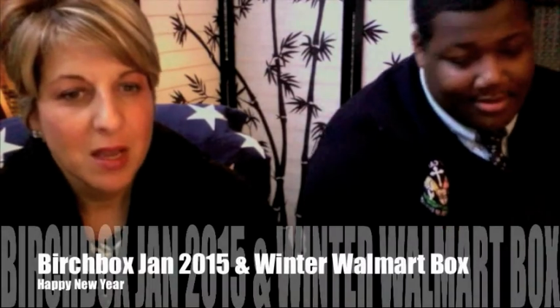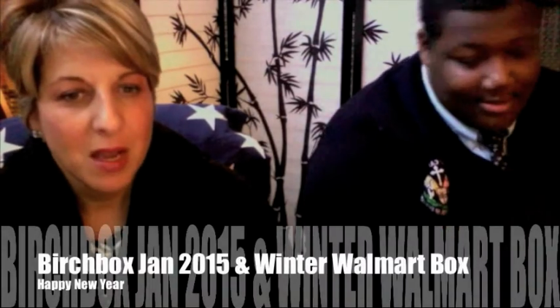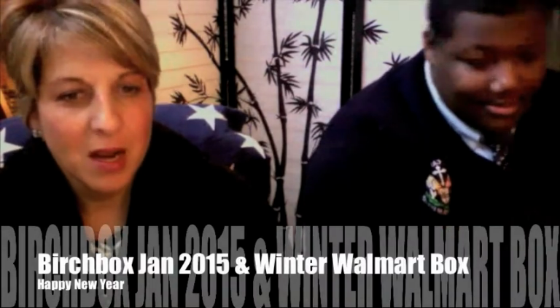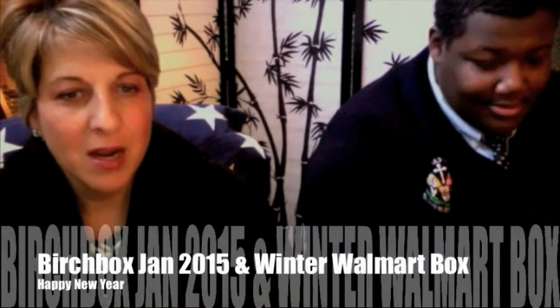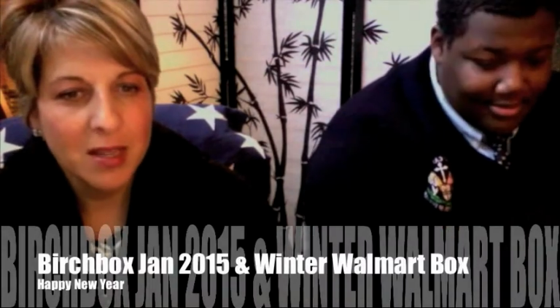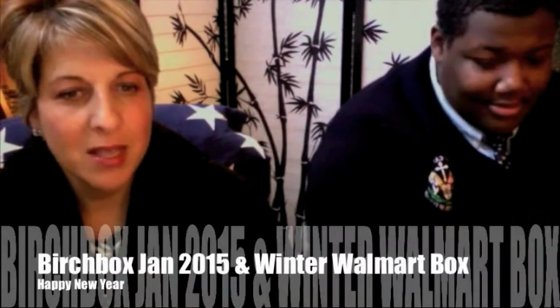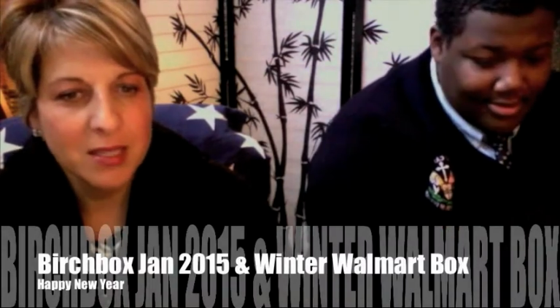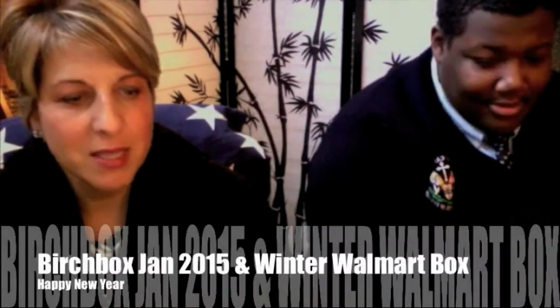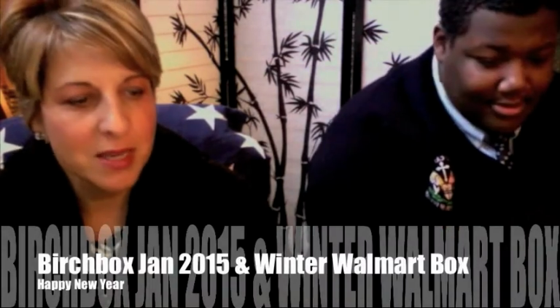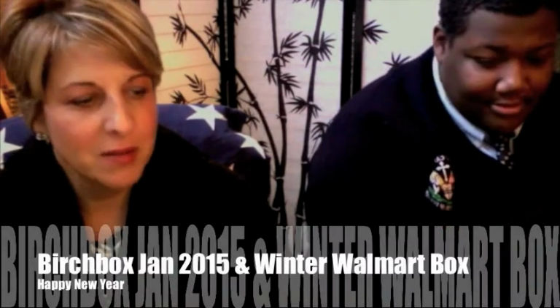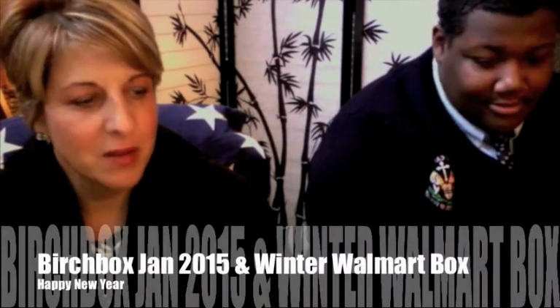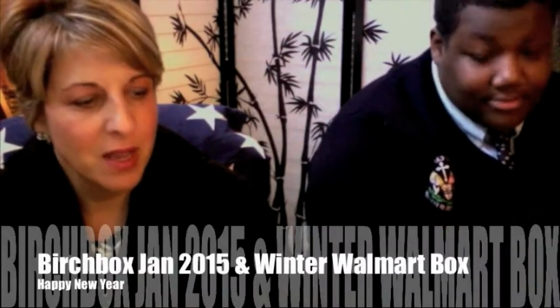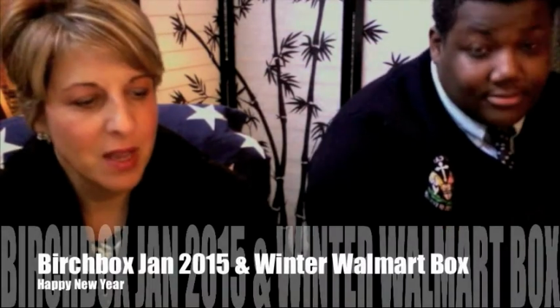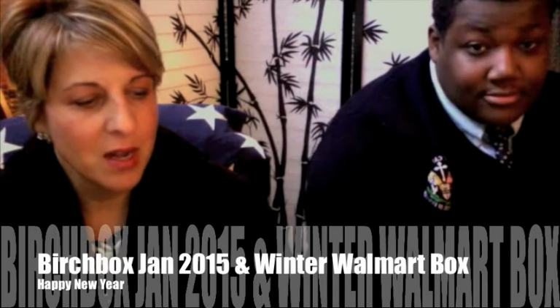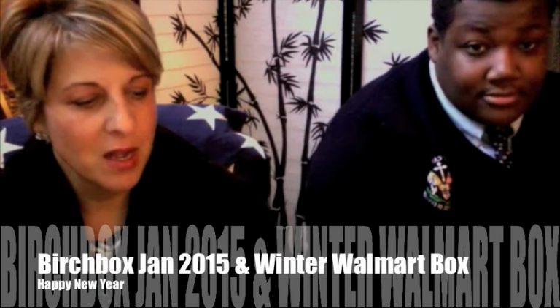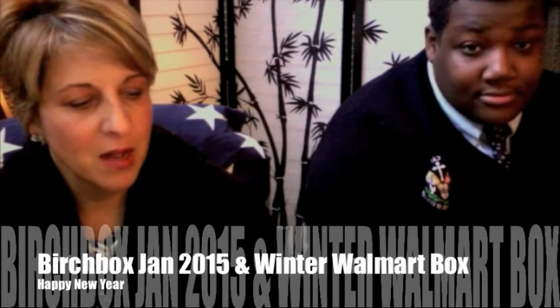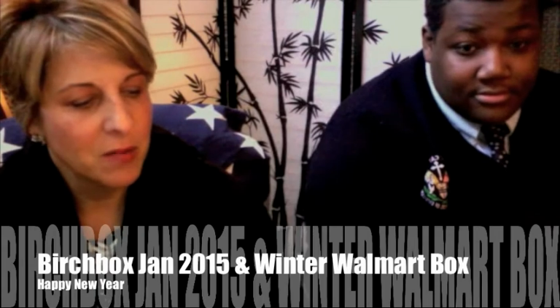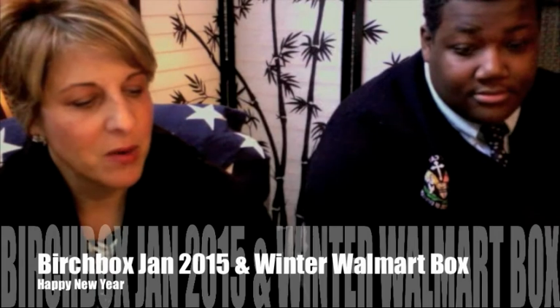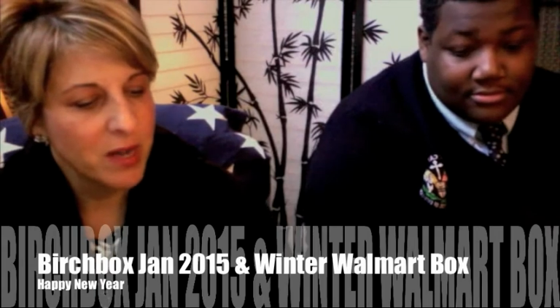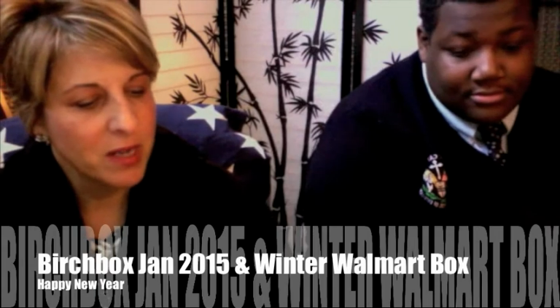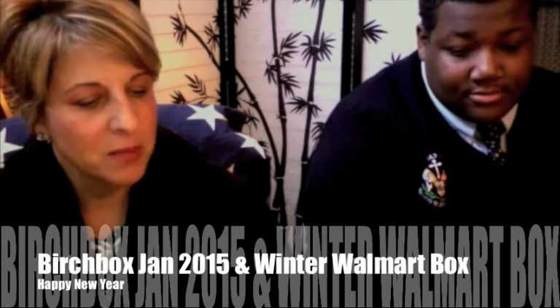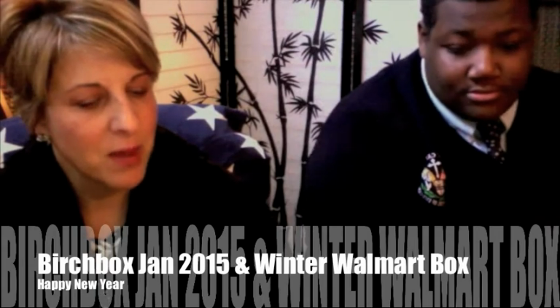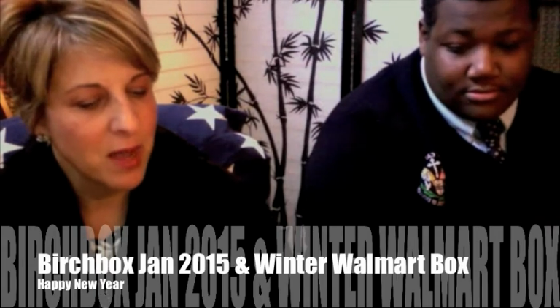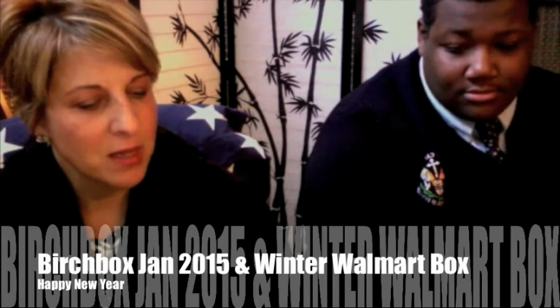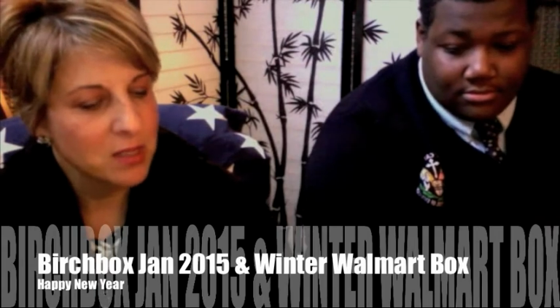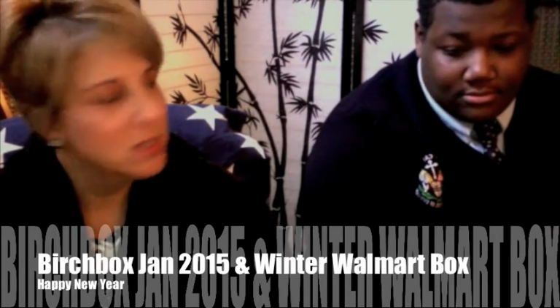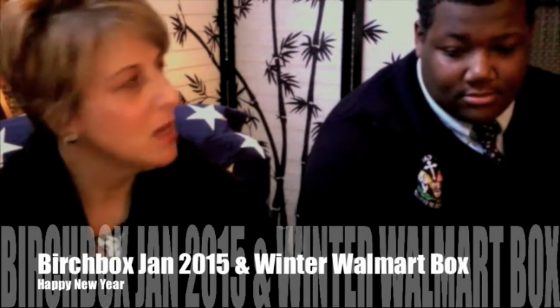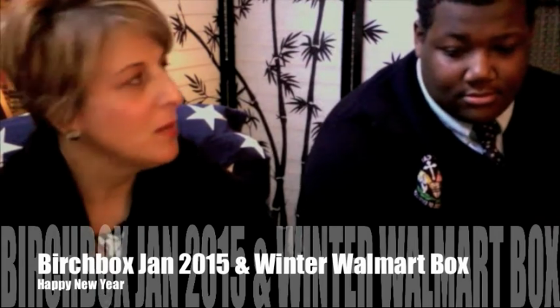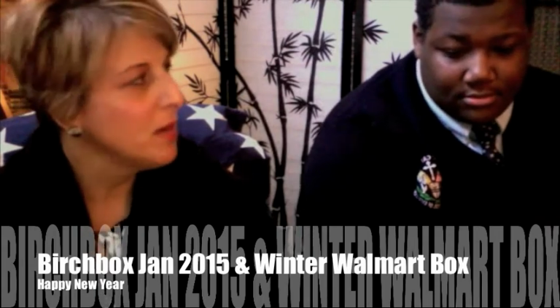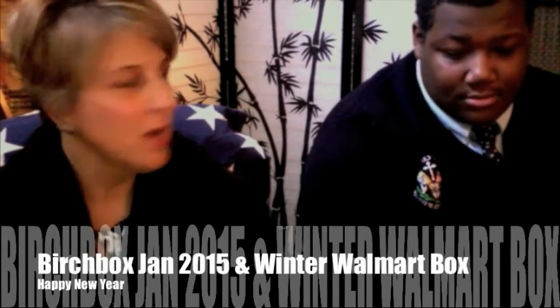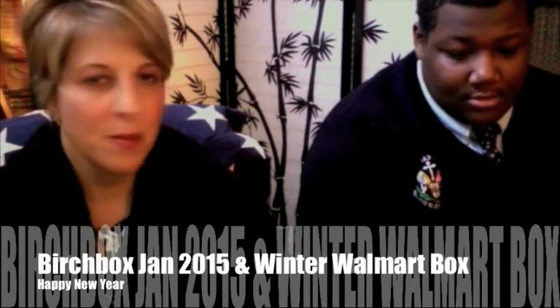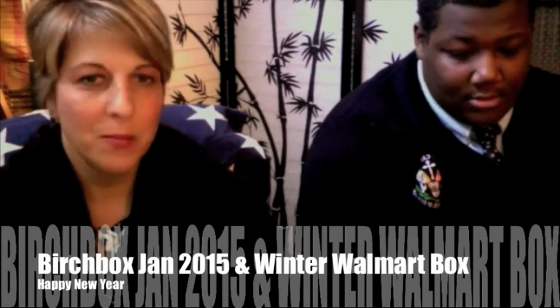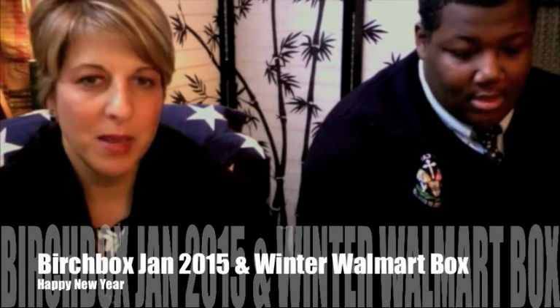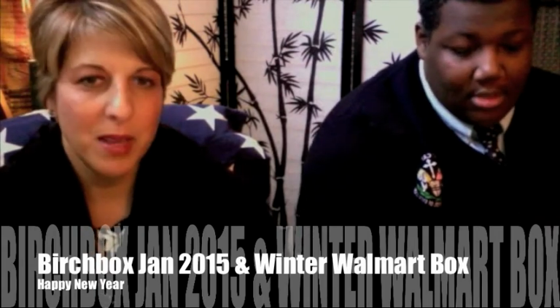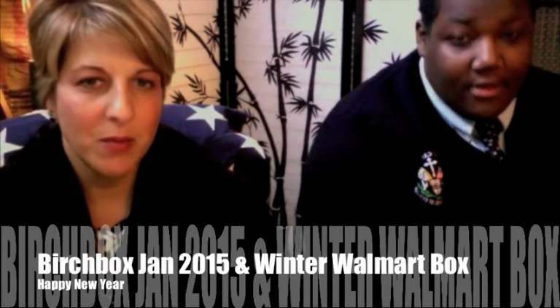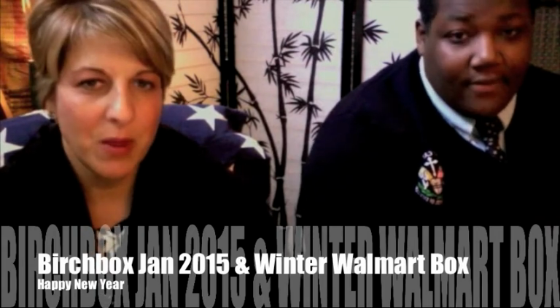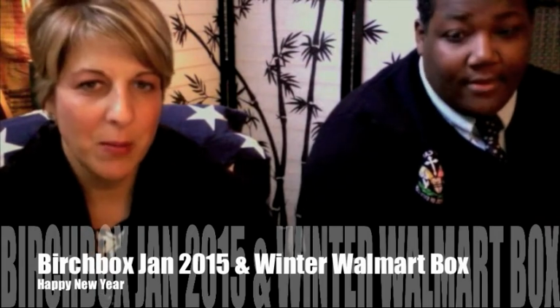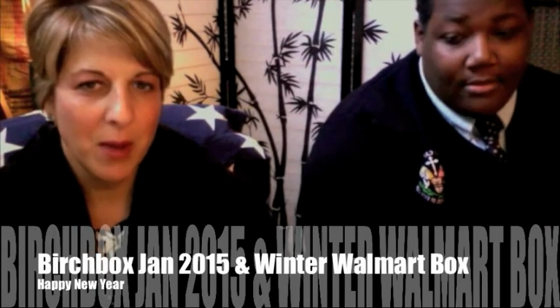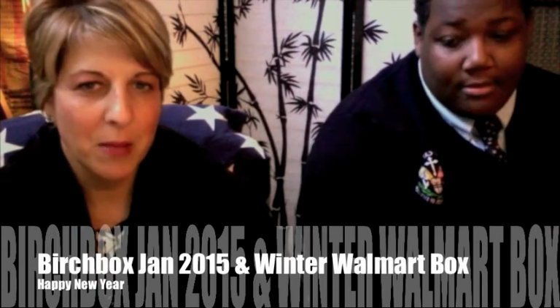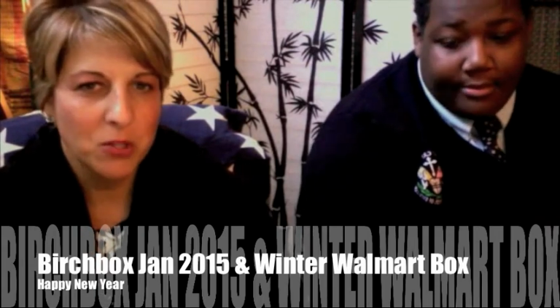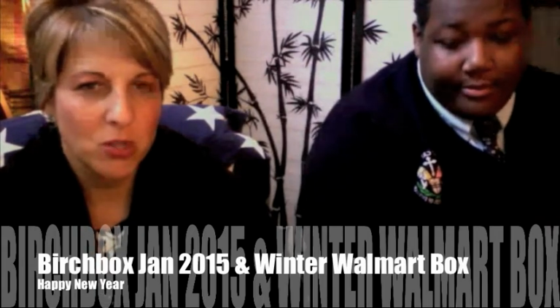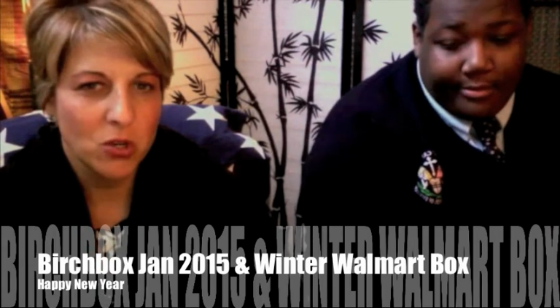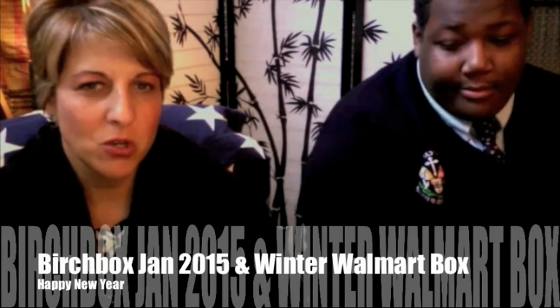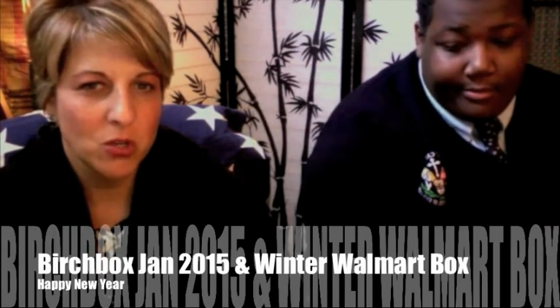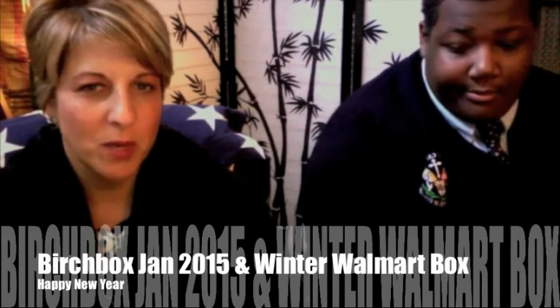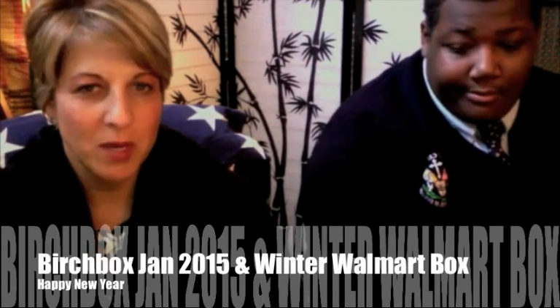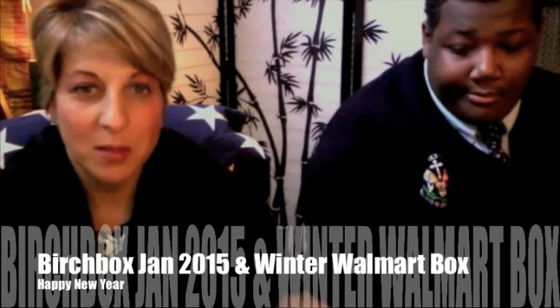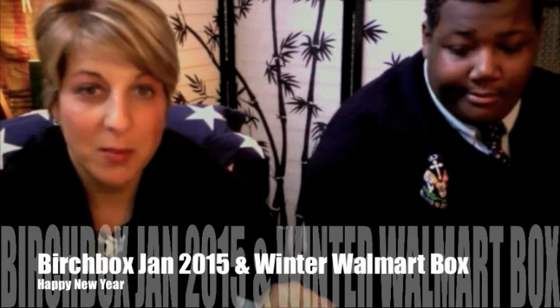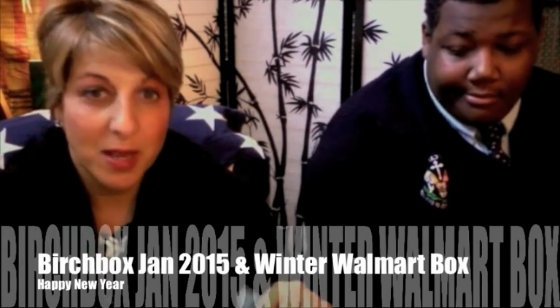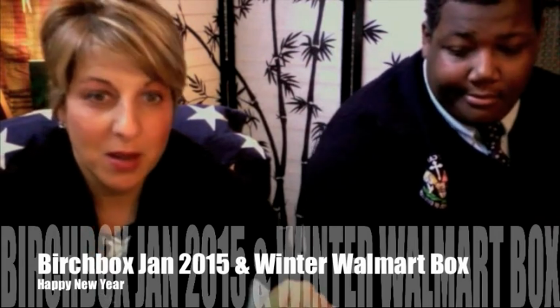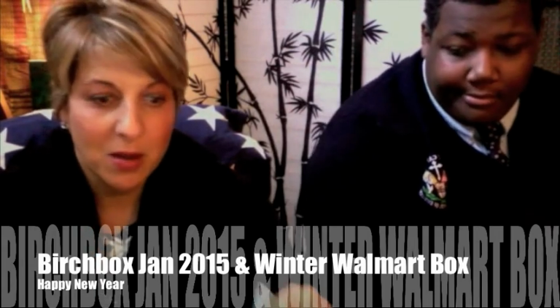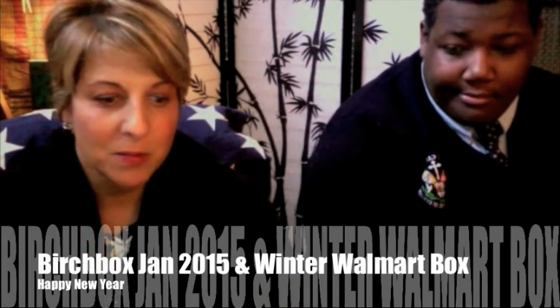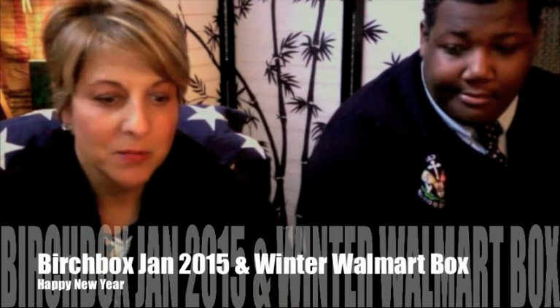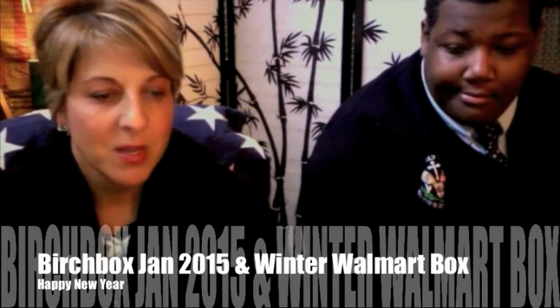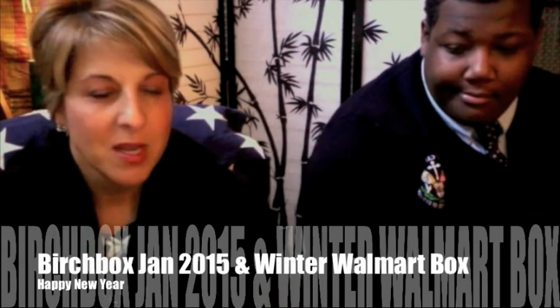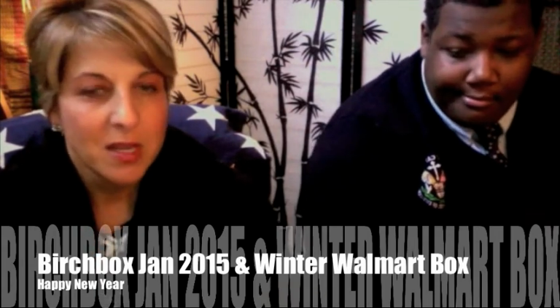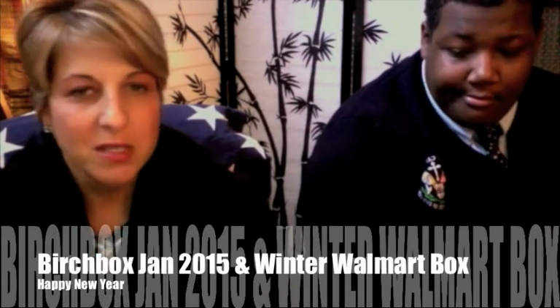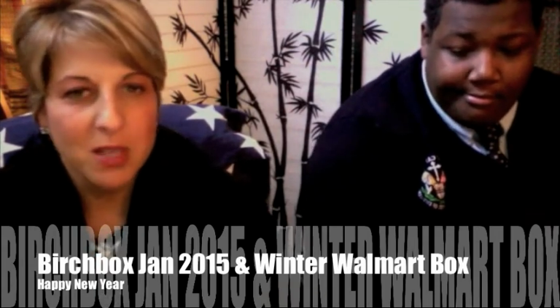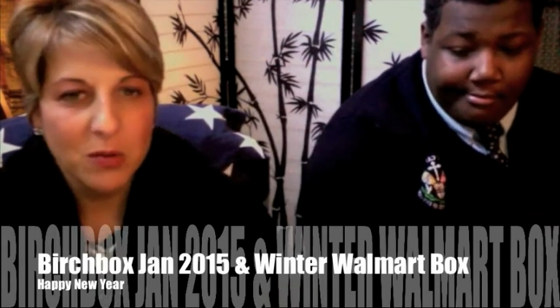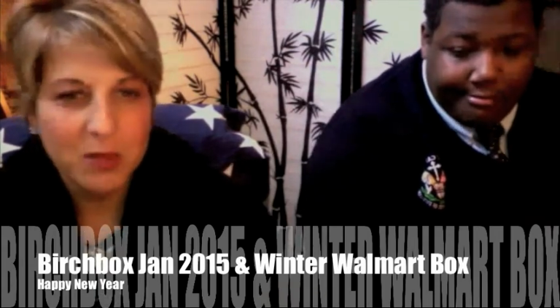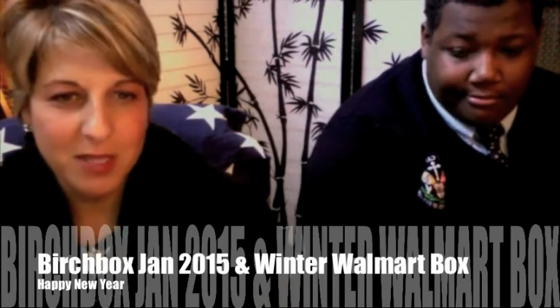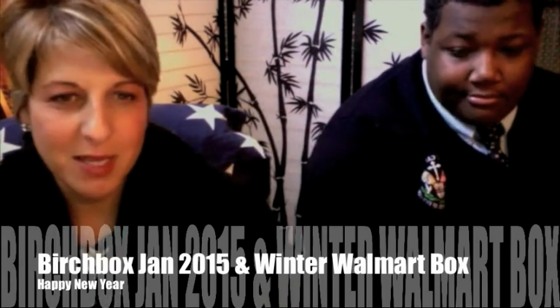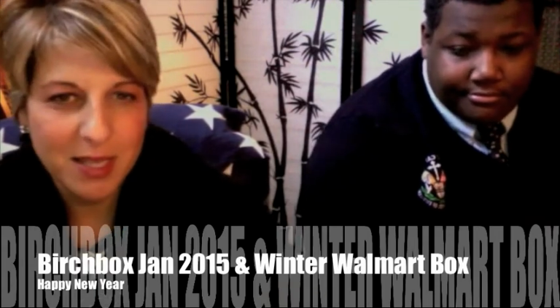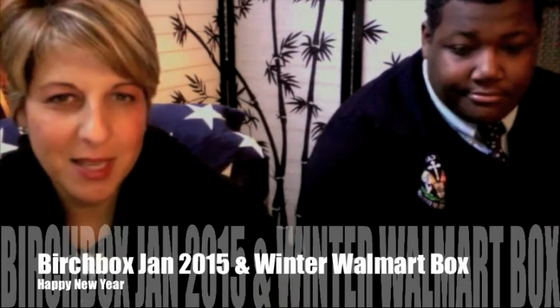And that's it! Our next box coming up is Pop Sugar — should be in the mail soon. So we'll see you then!